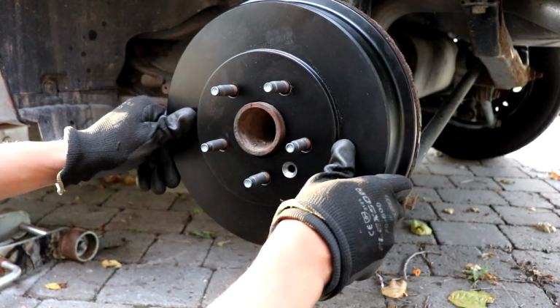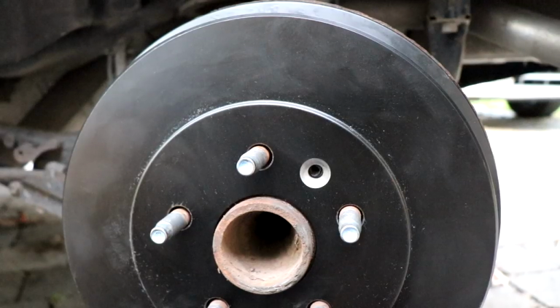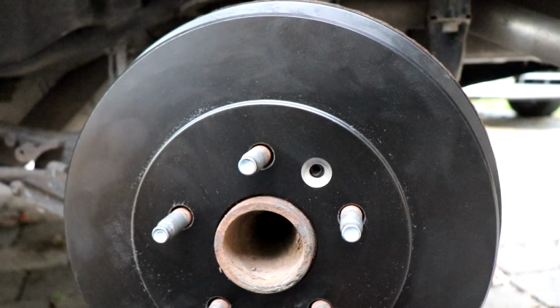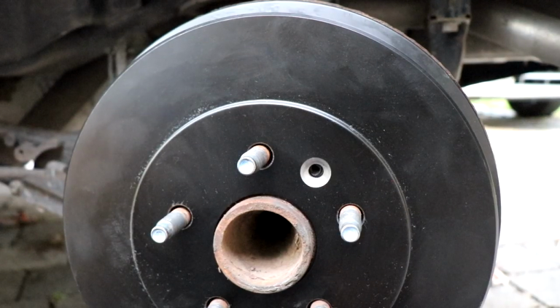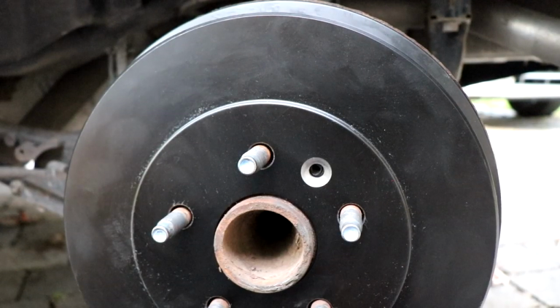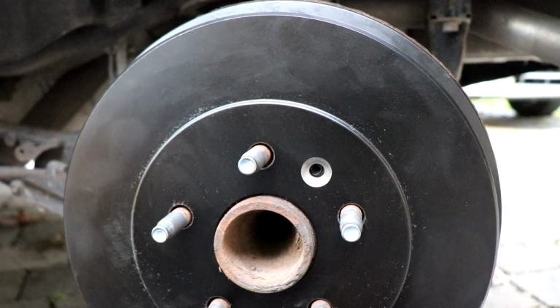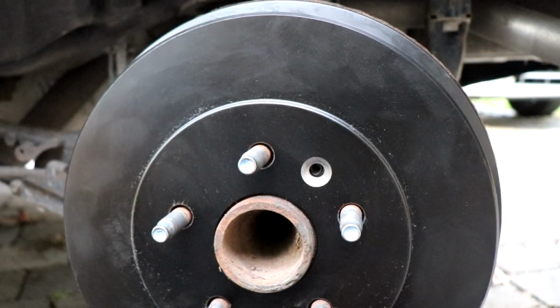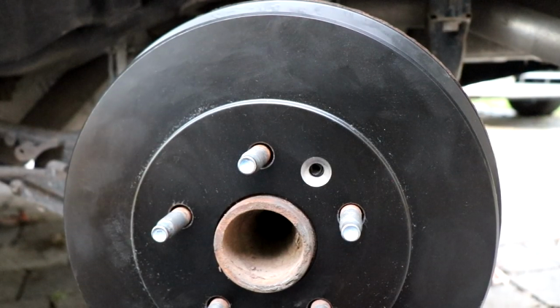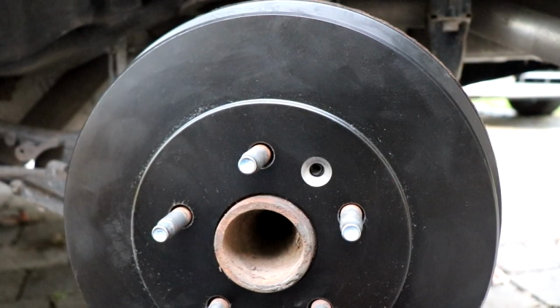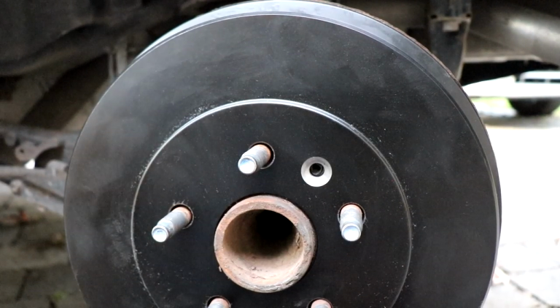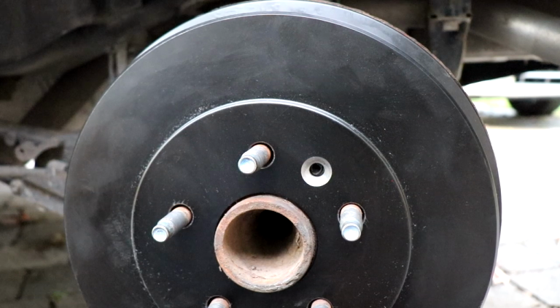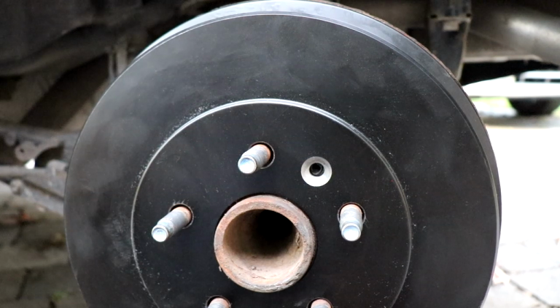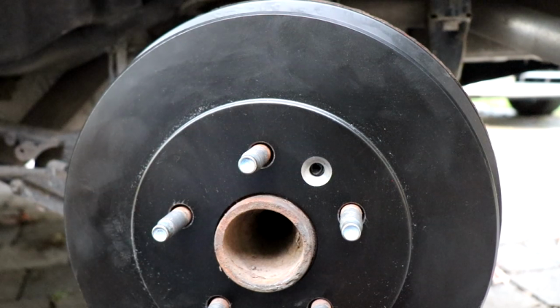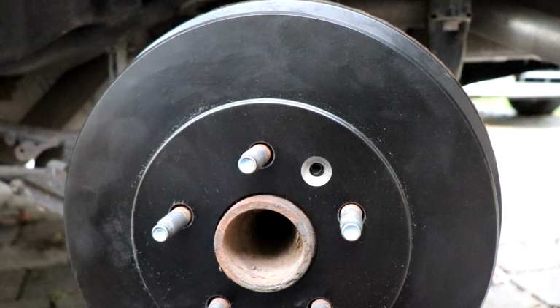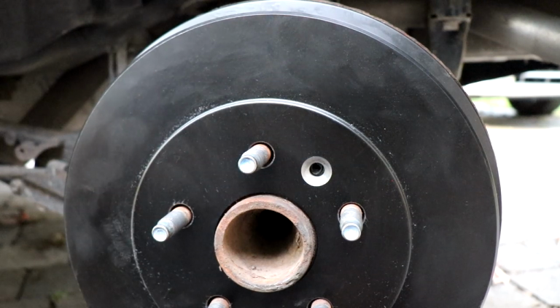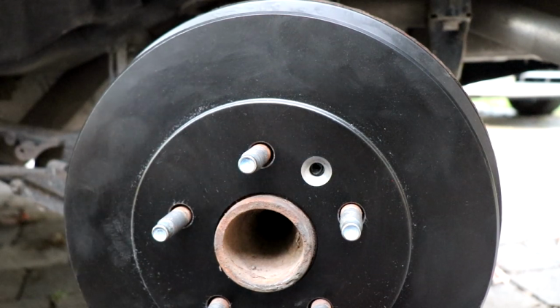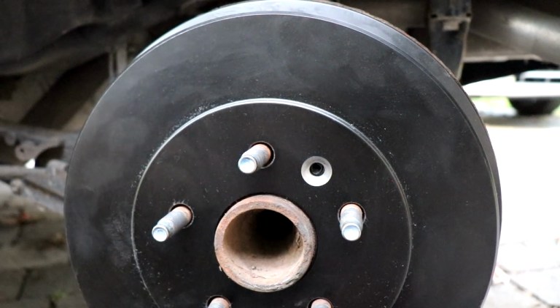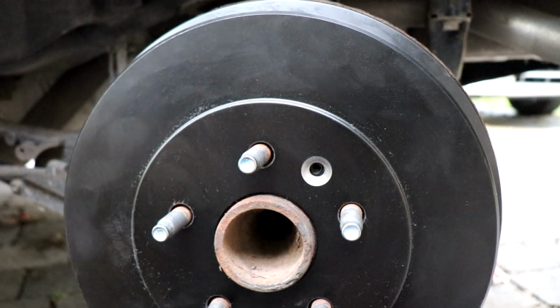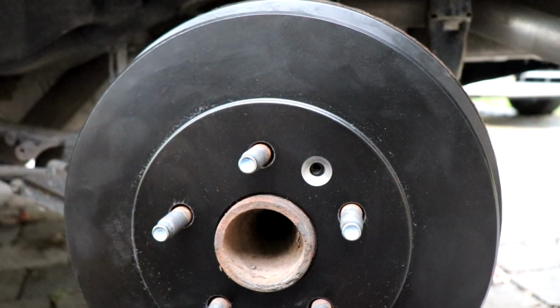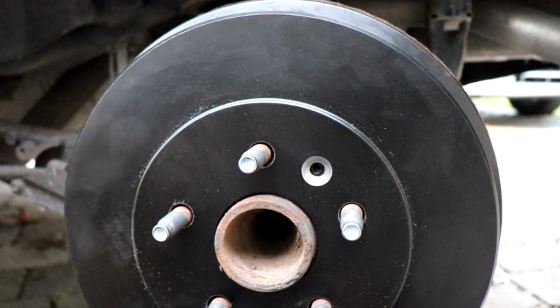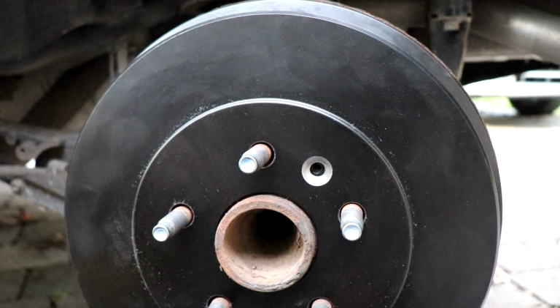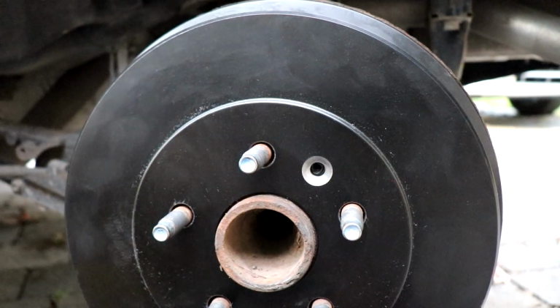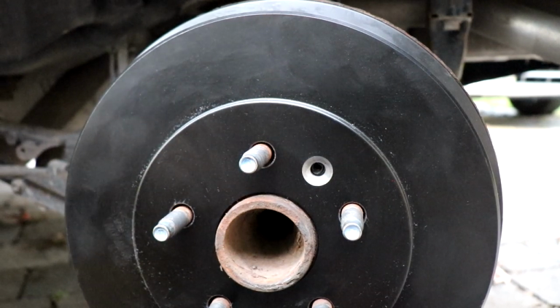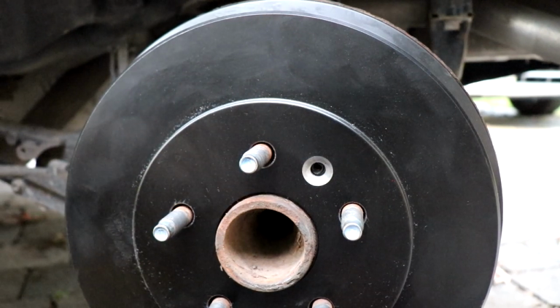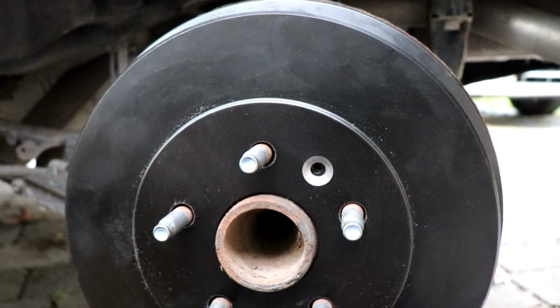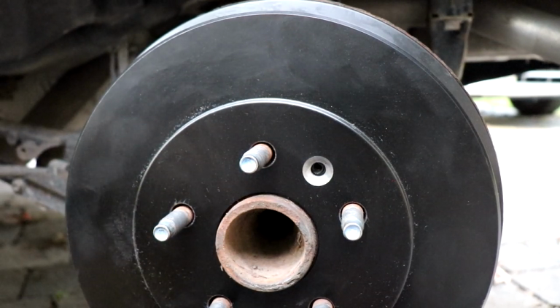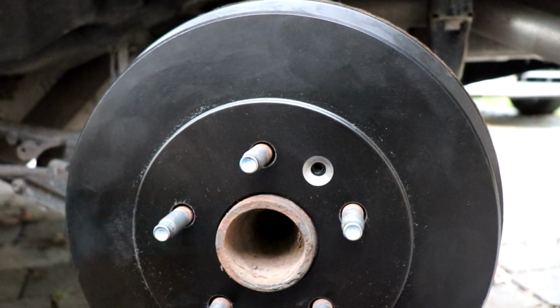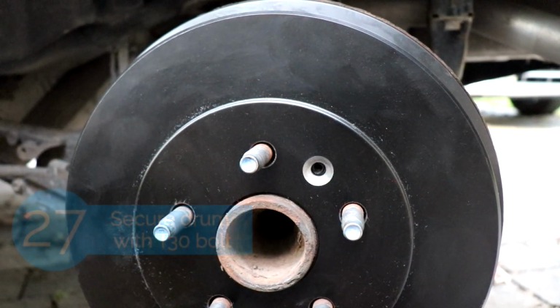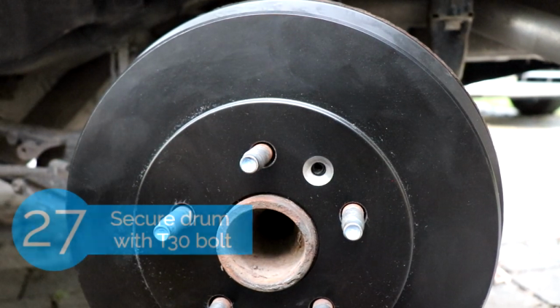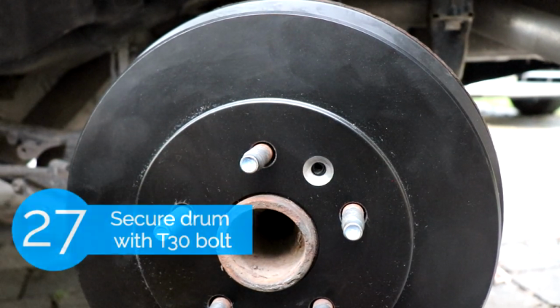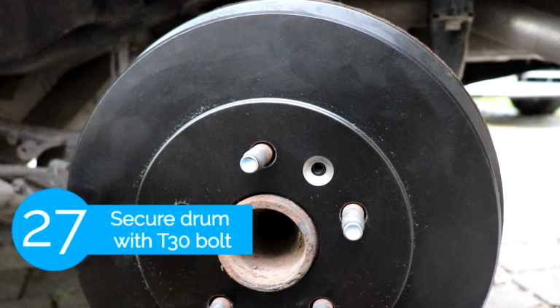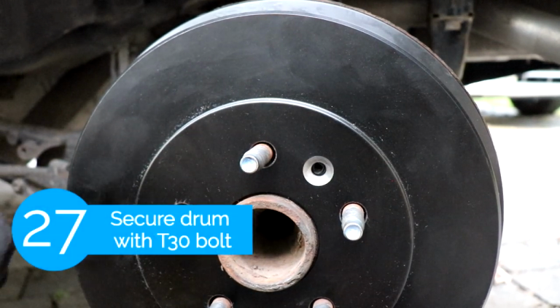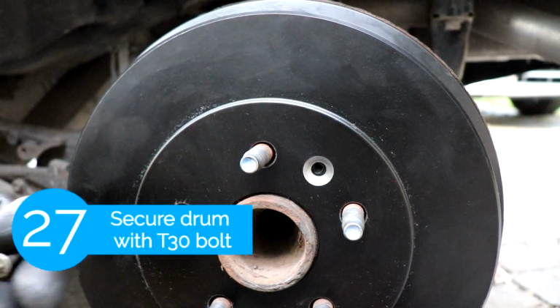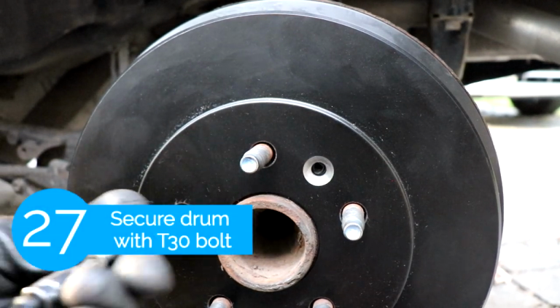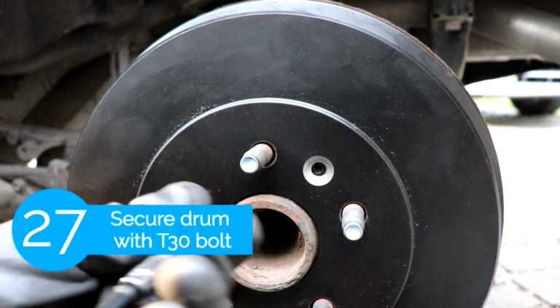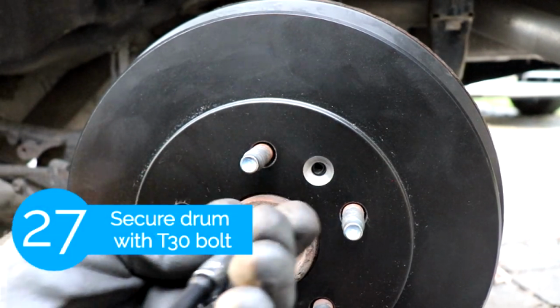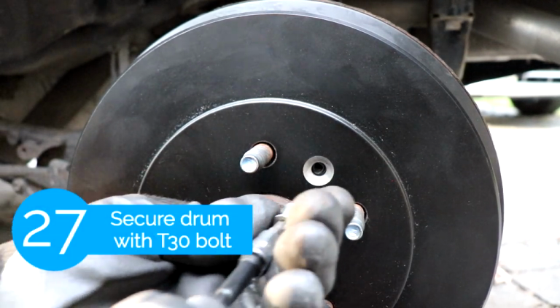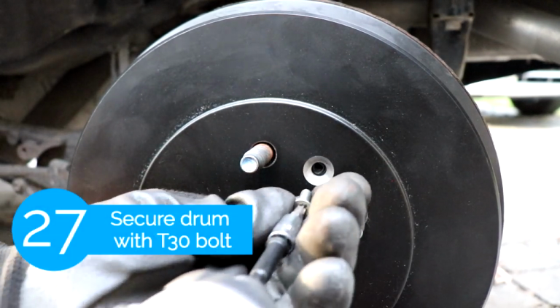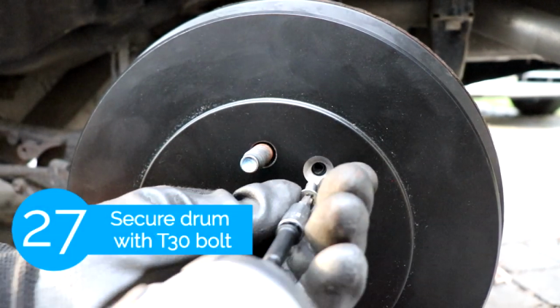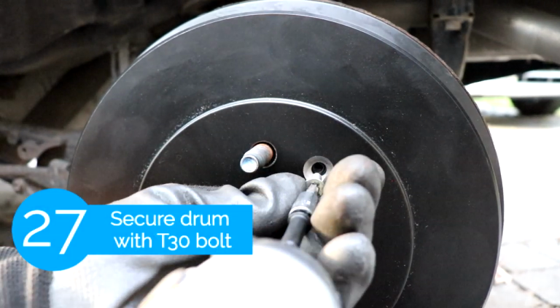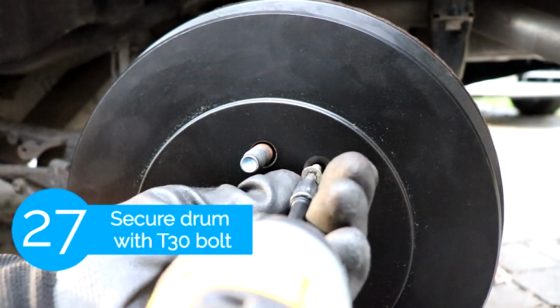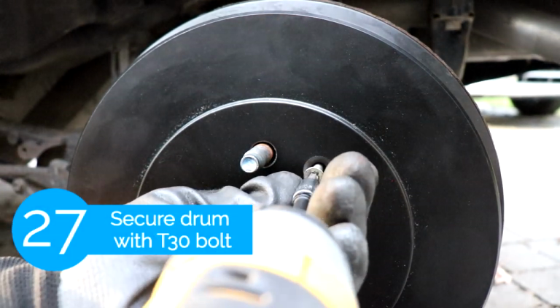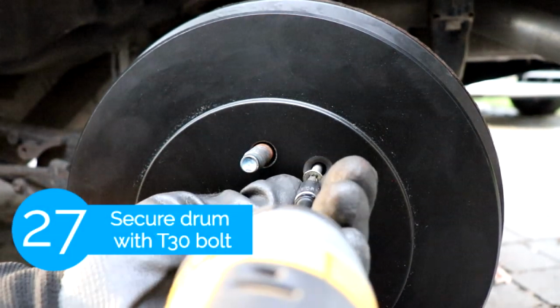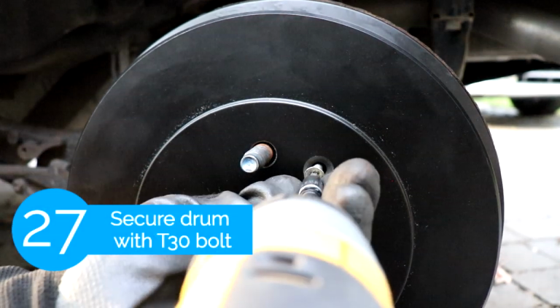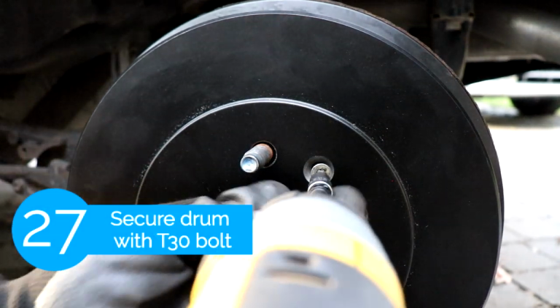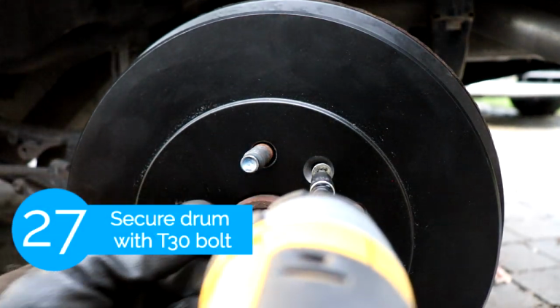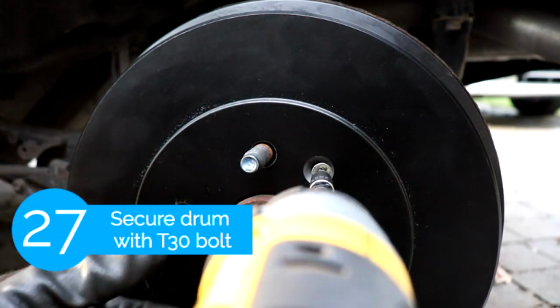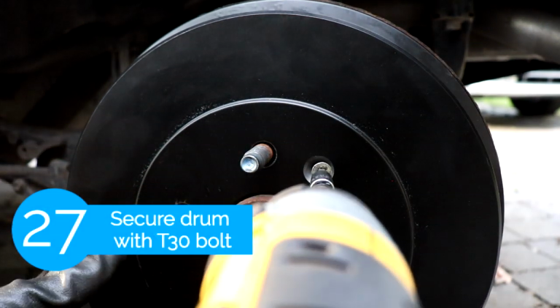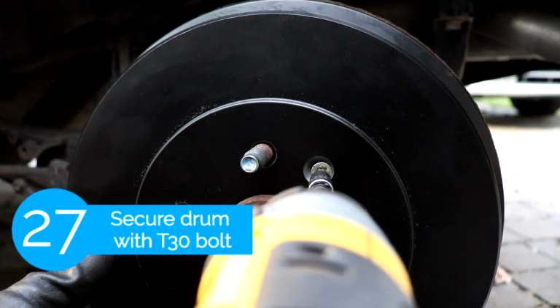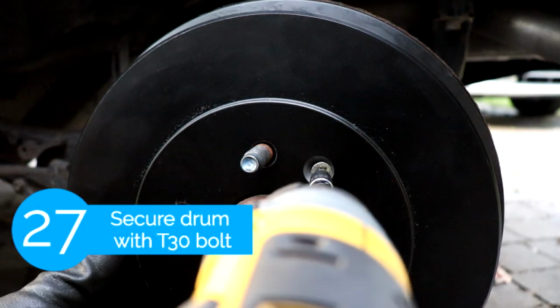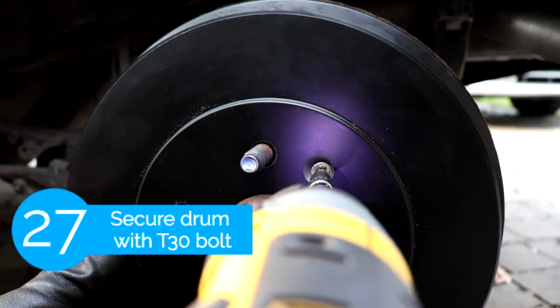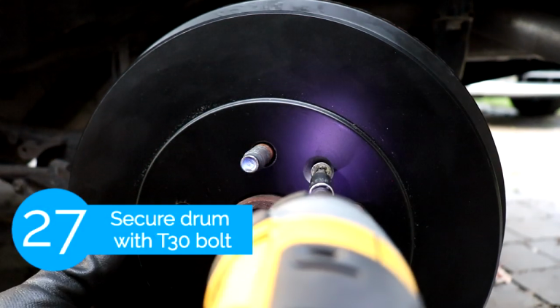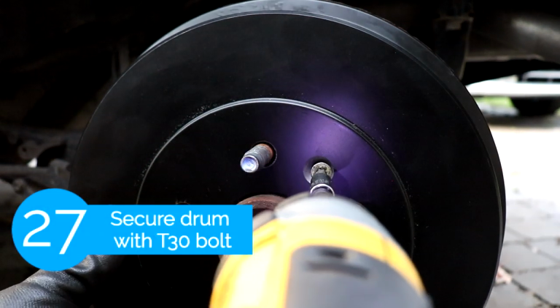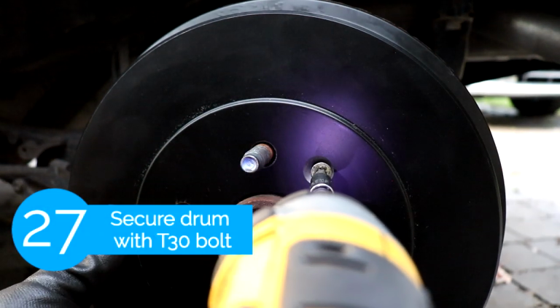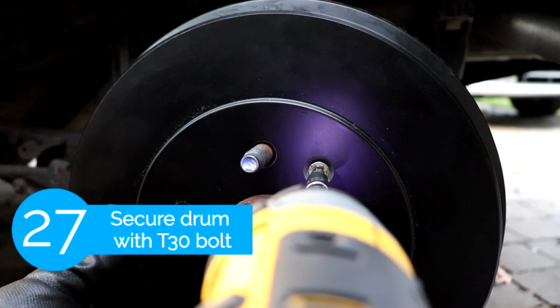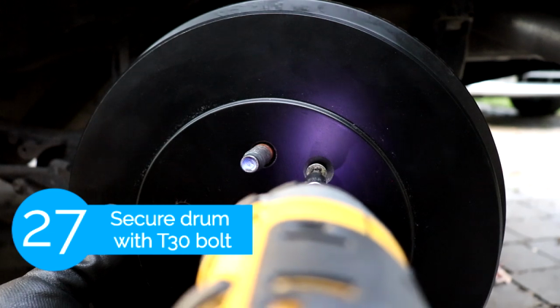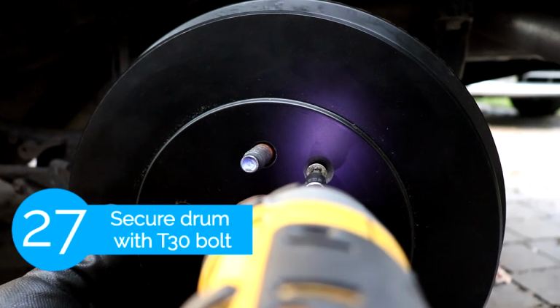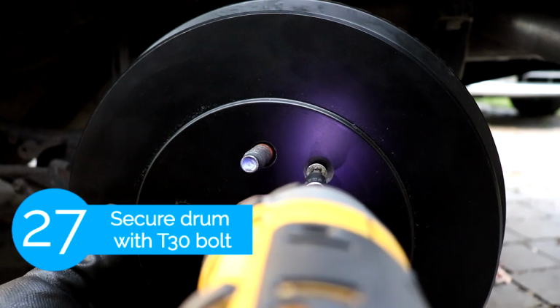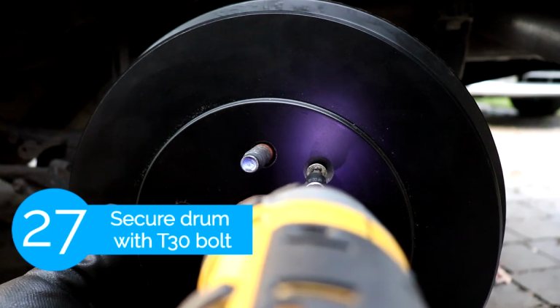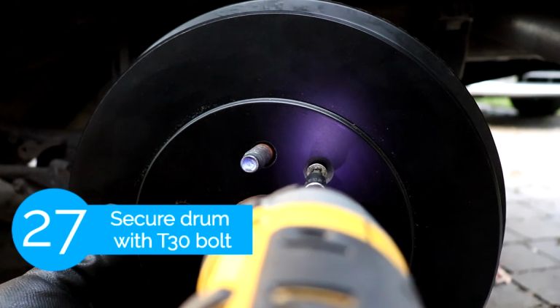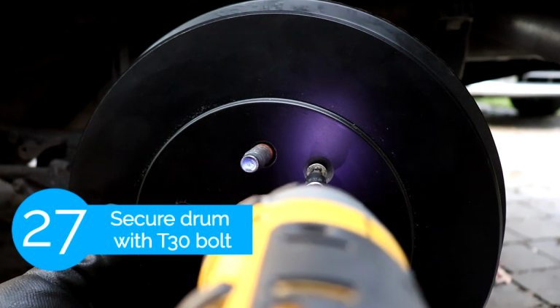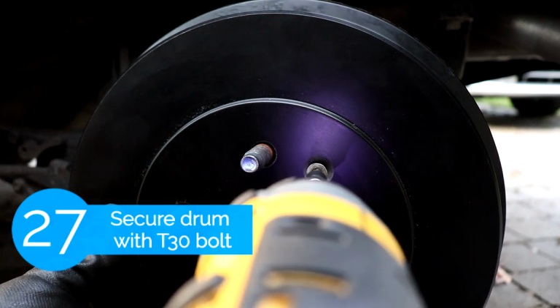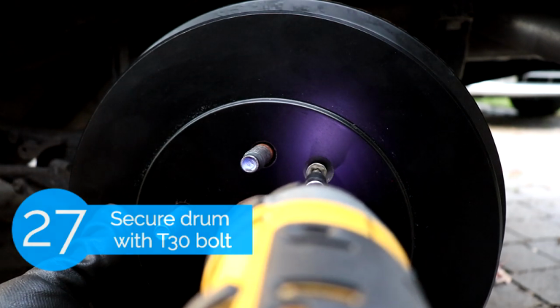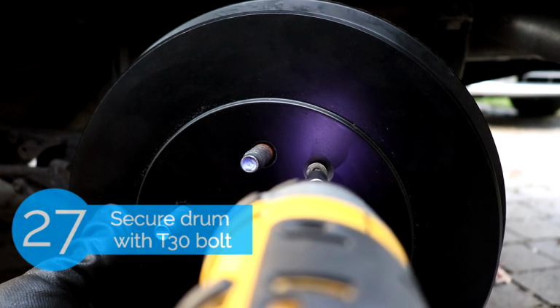Now that the brake shoes are adjusted and the drum fits nicely we're gonna go ahead and secure it with the T30 bolt.